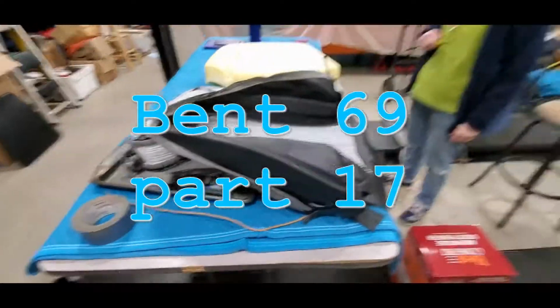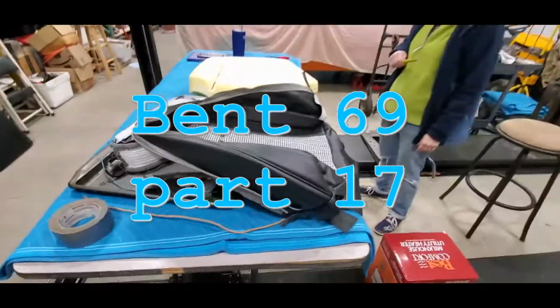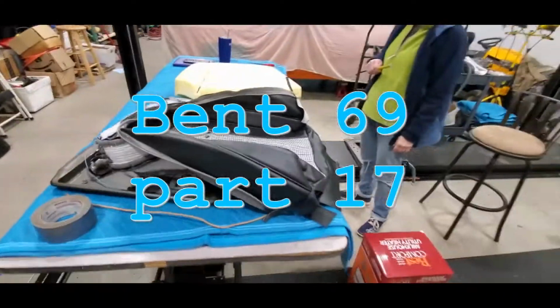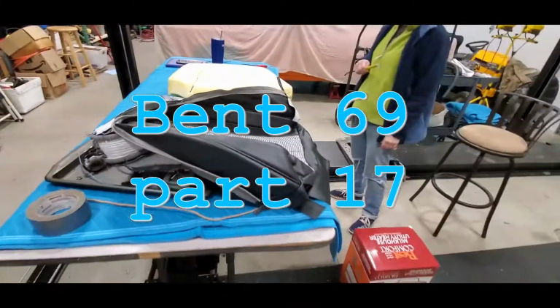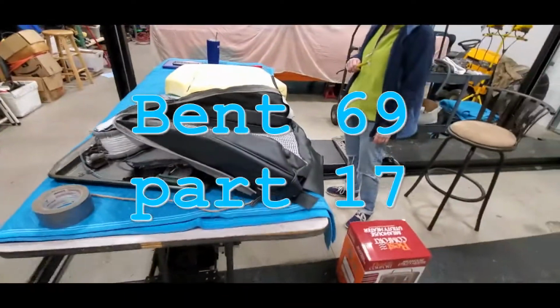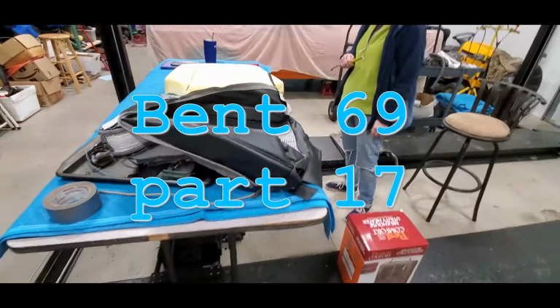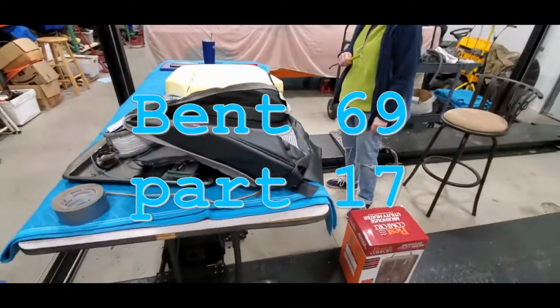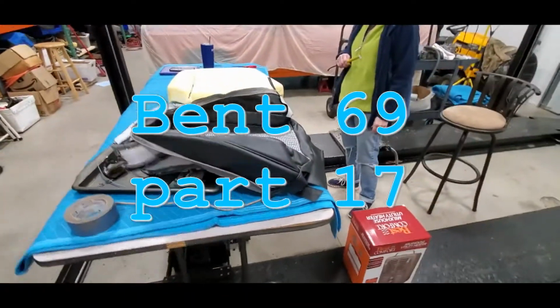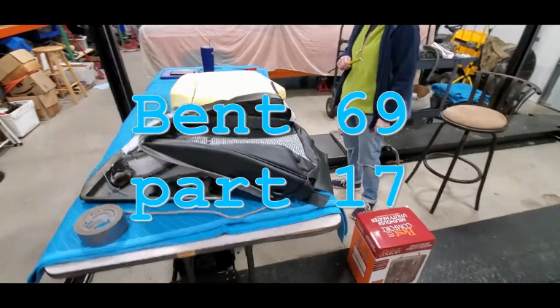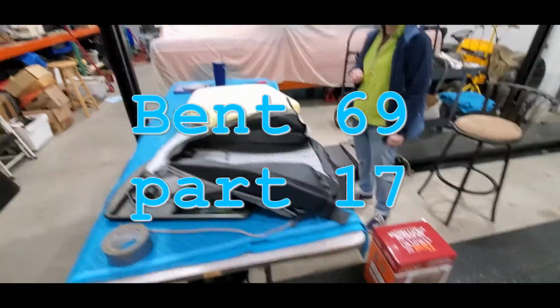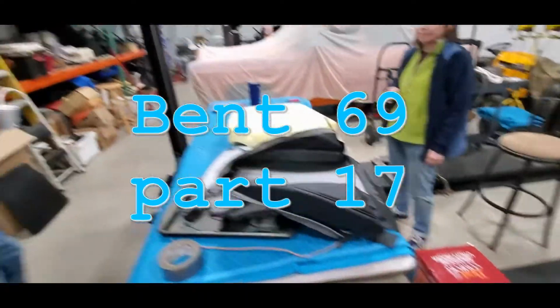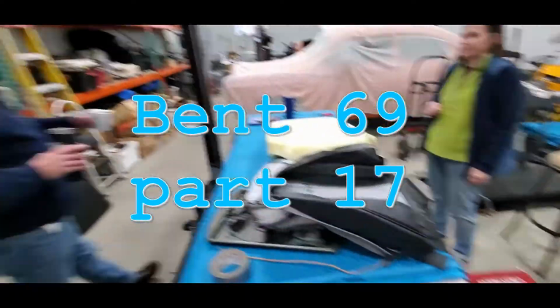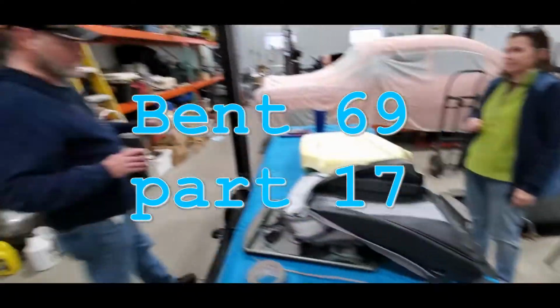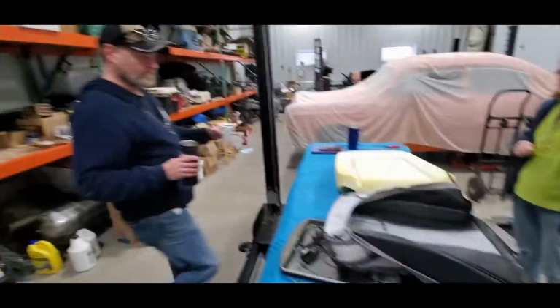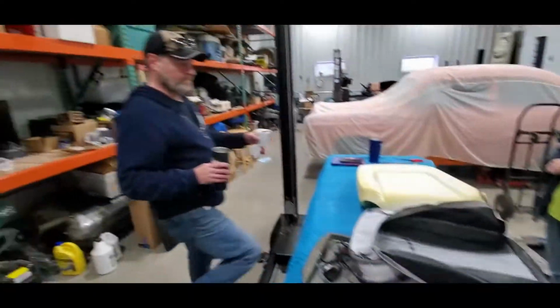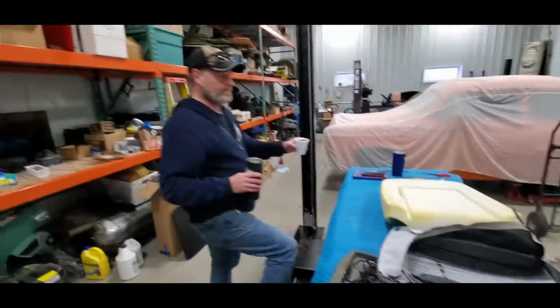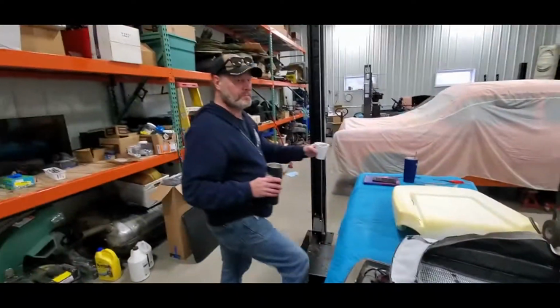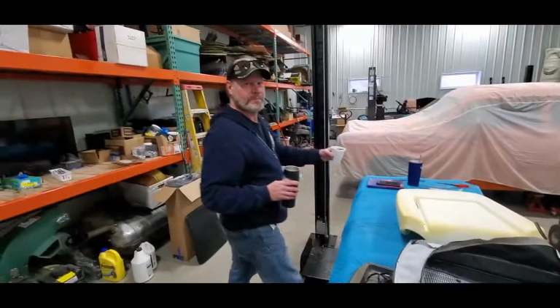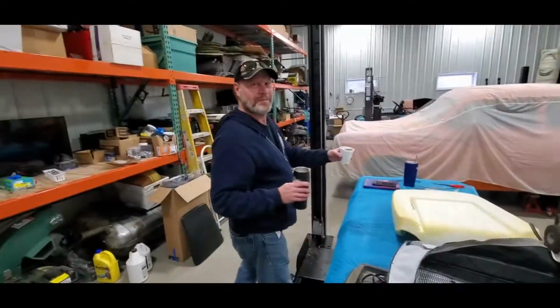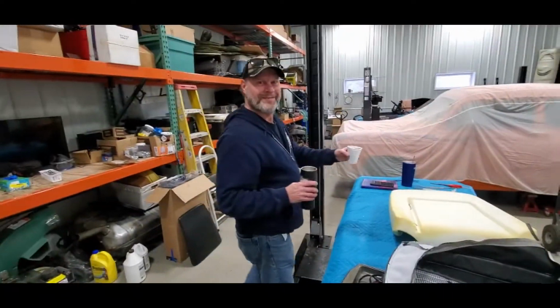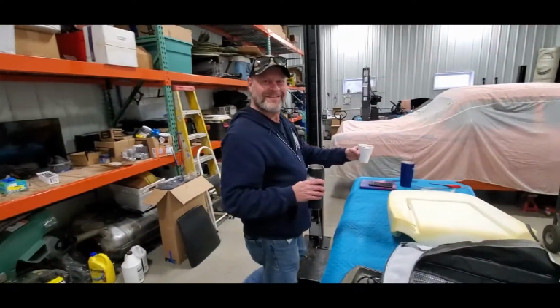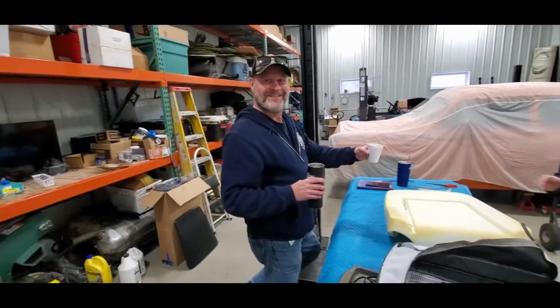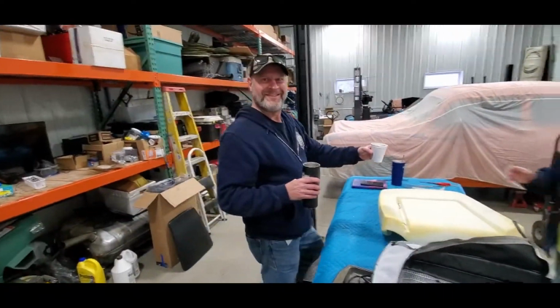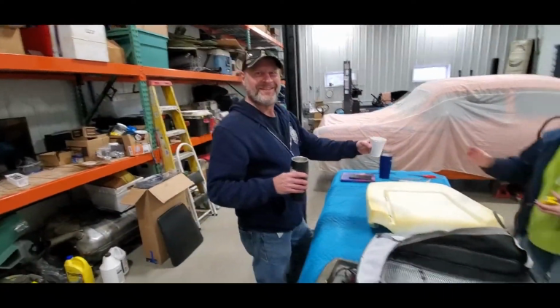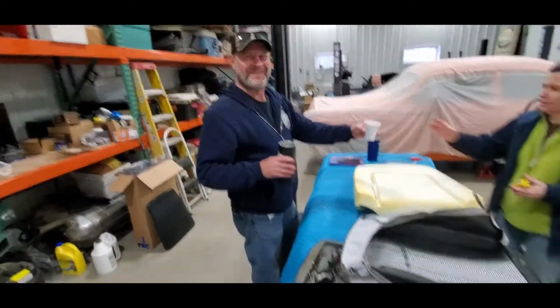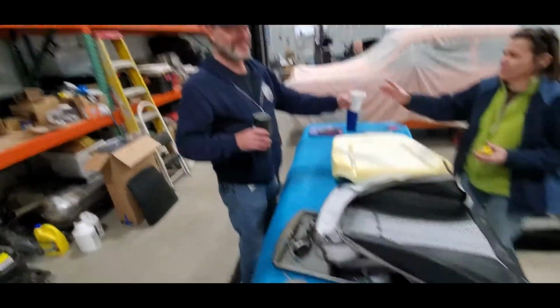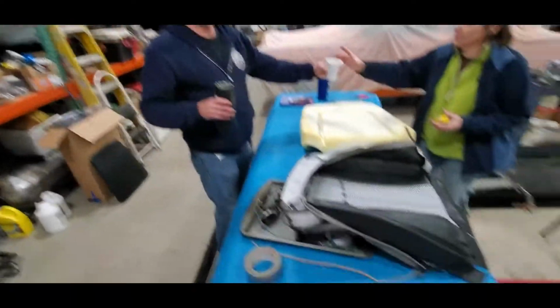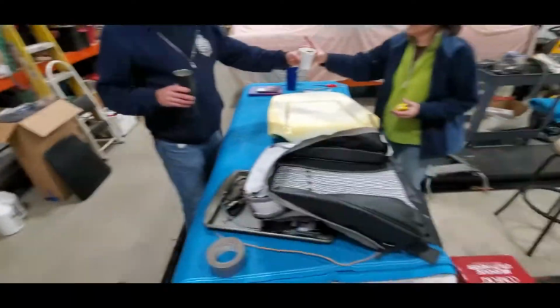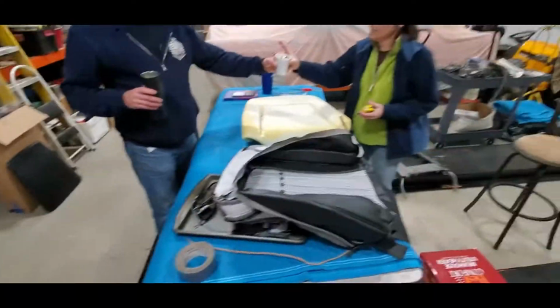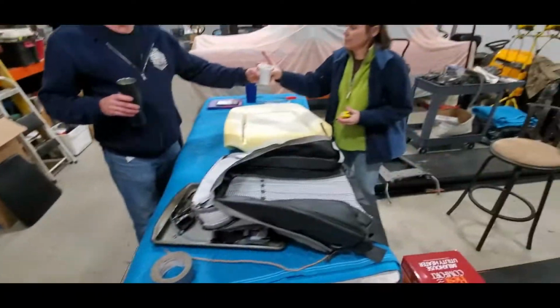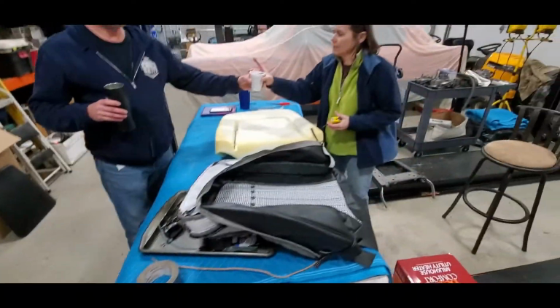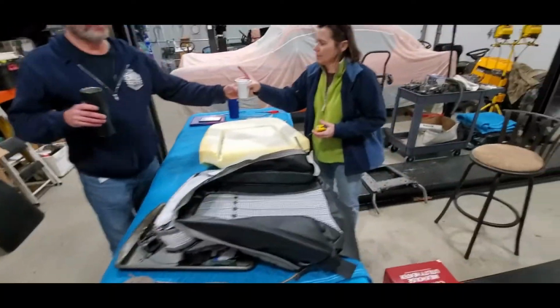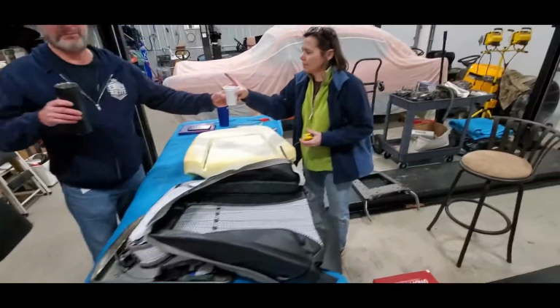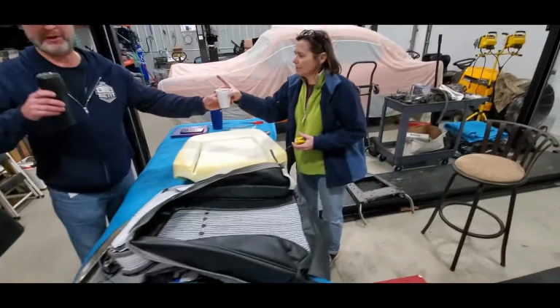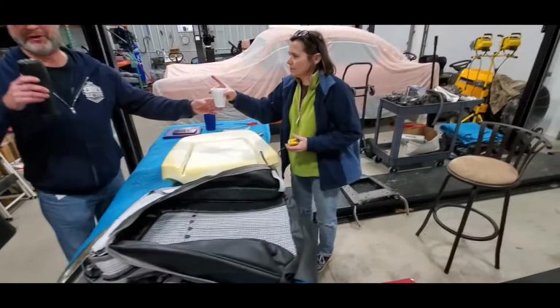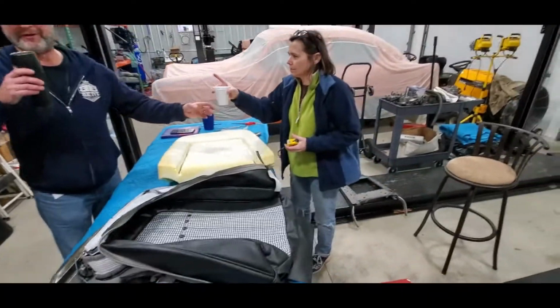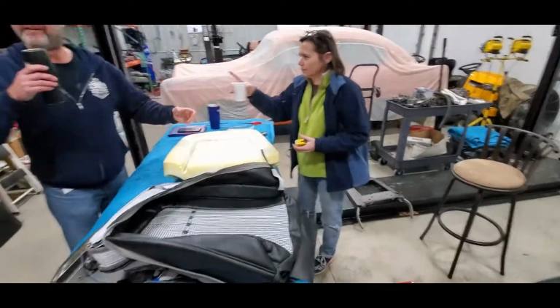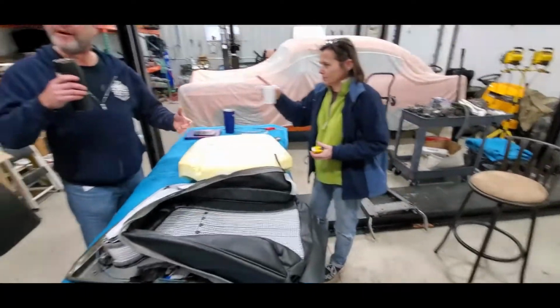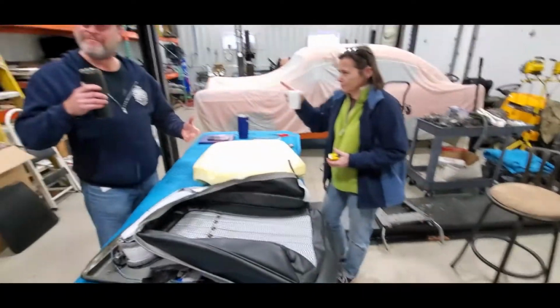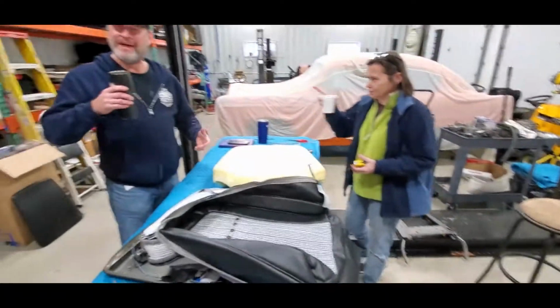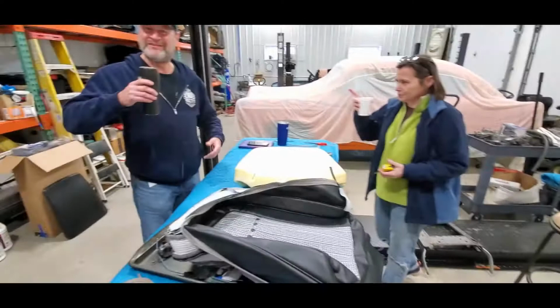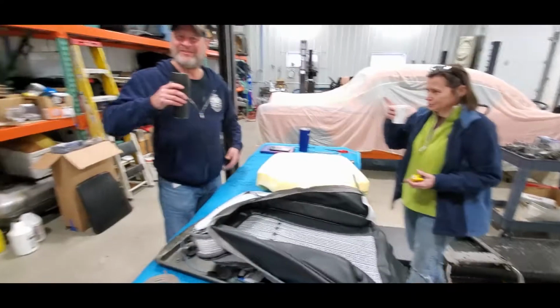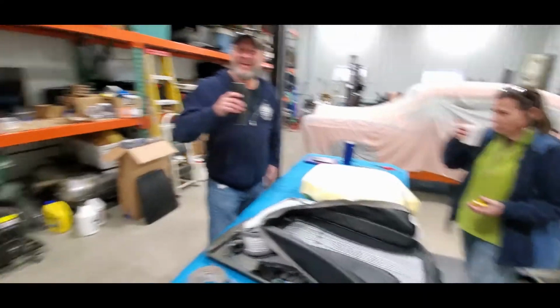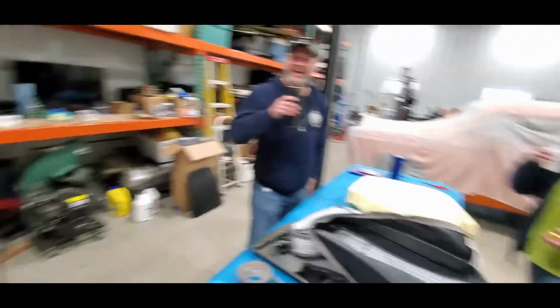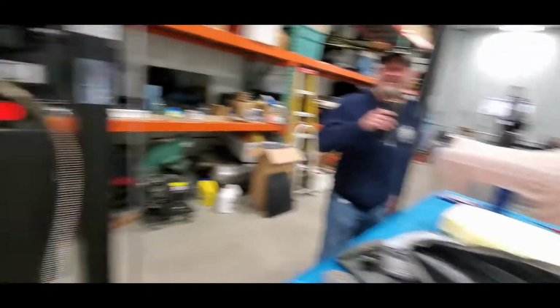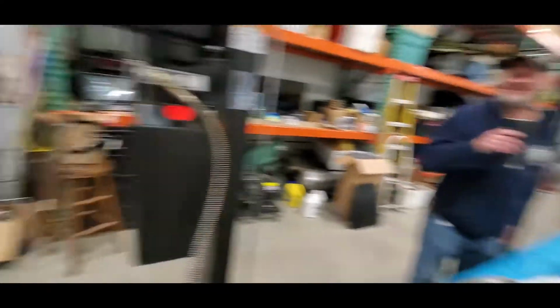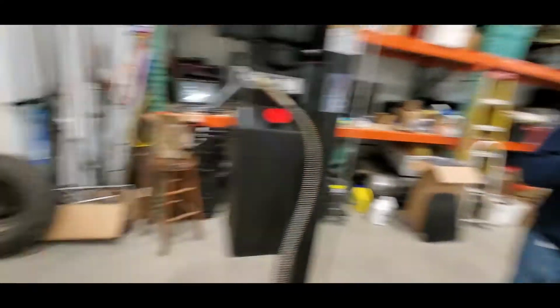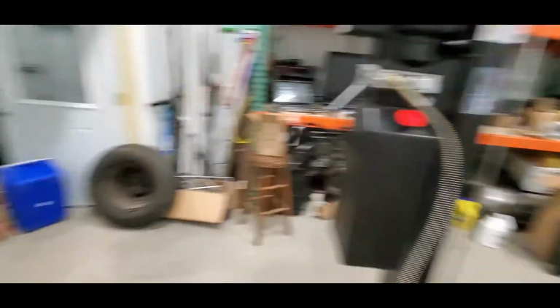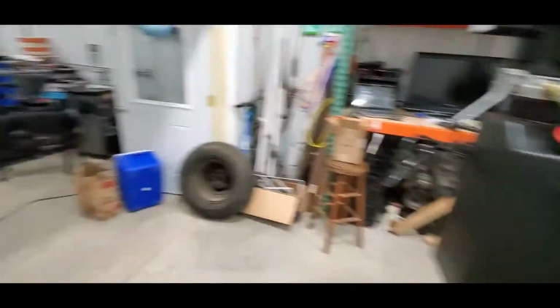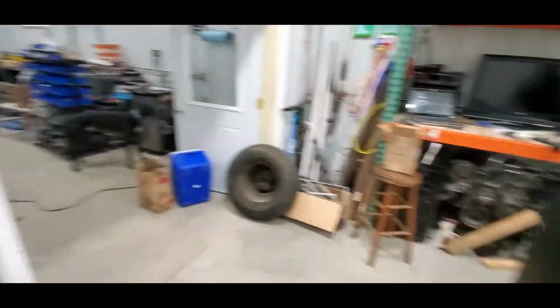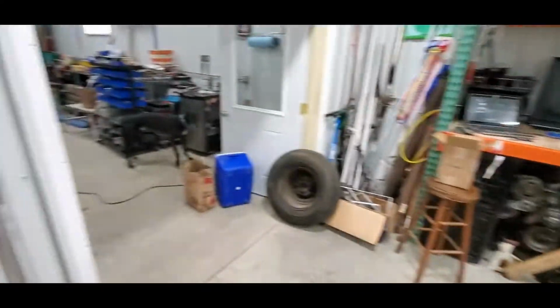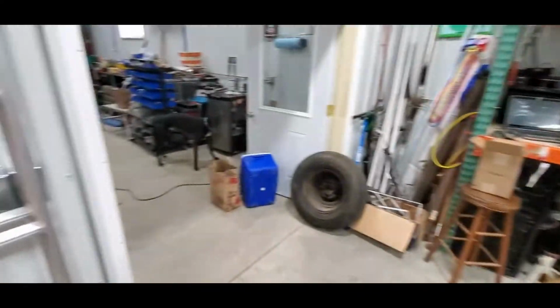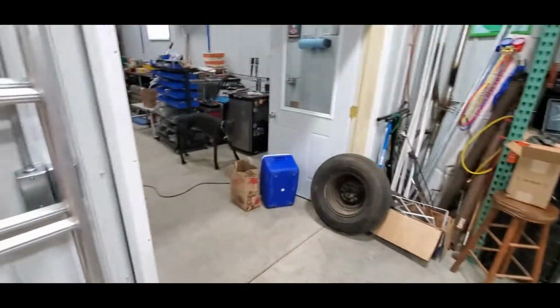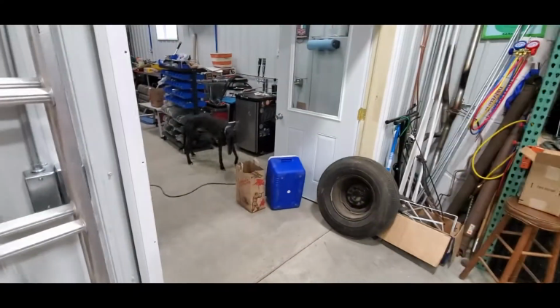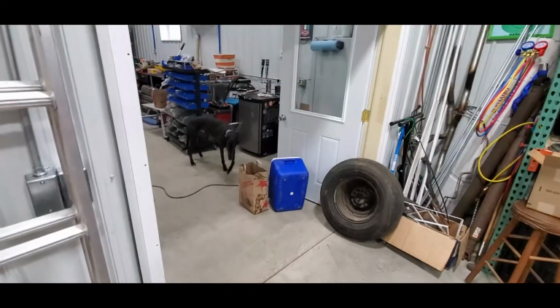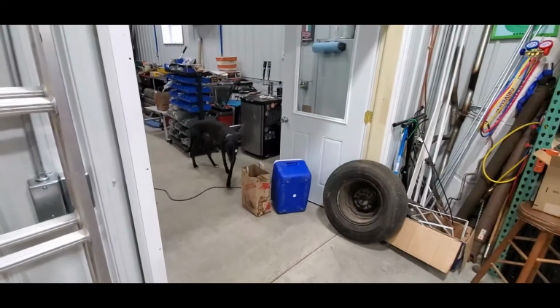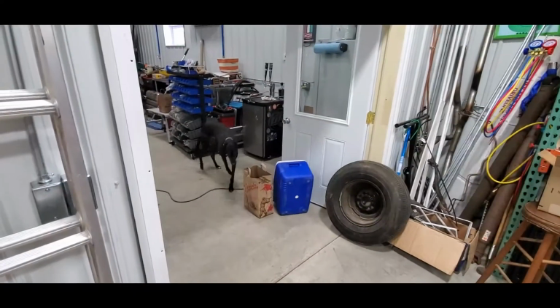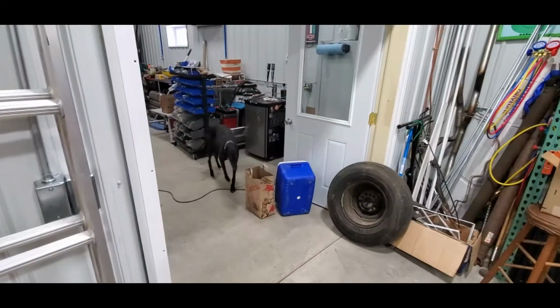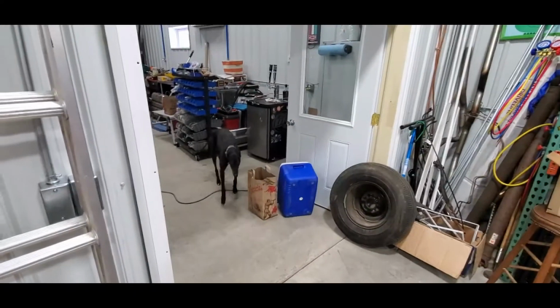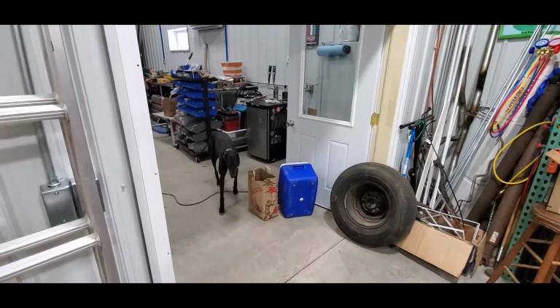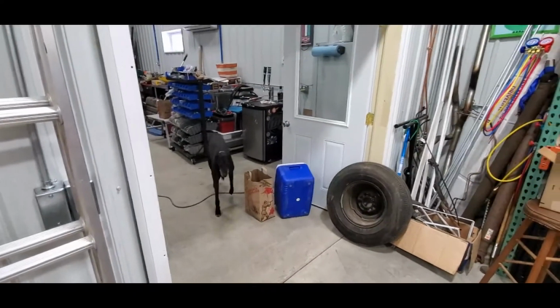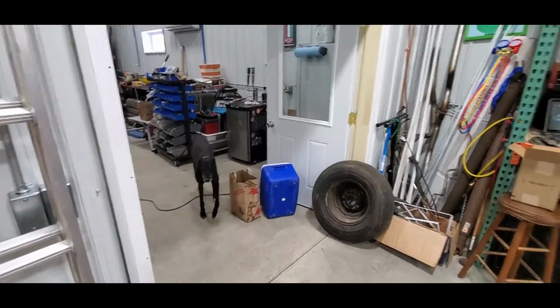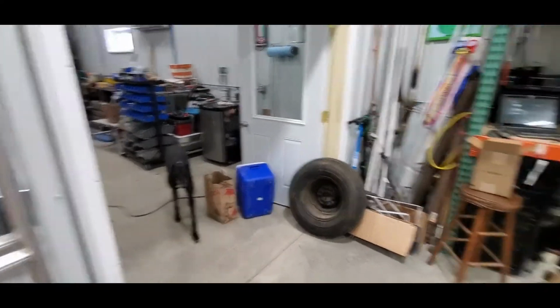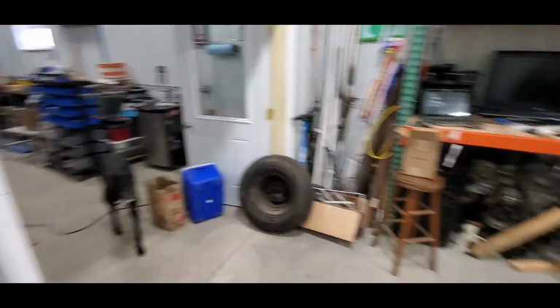Another addendum to Bent 69. Bartley's here and he brought a lot of beer.